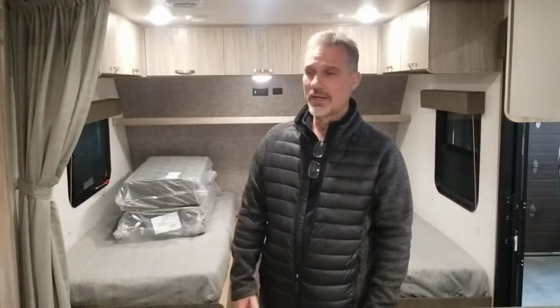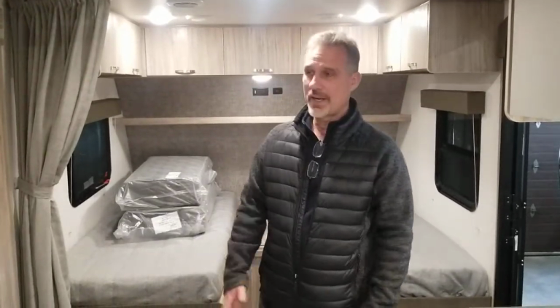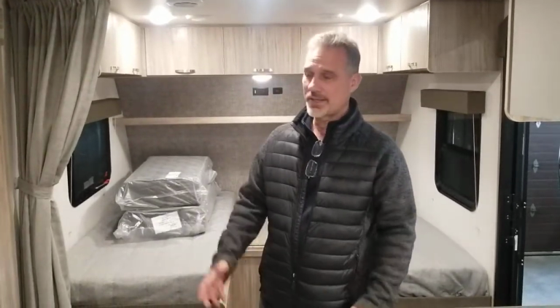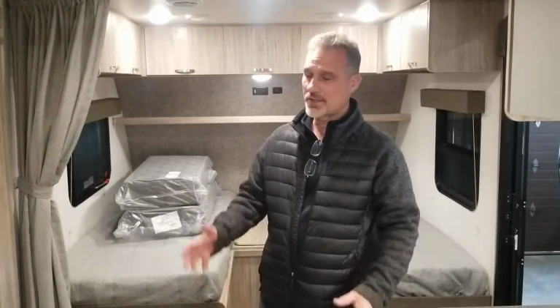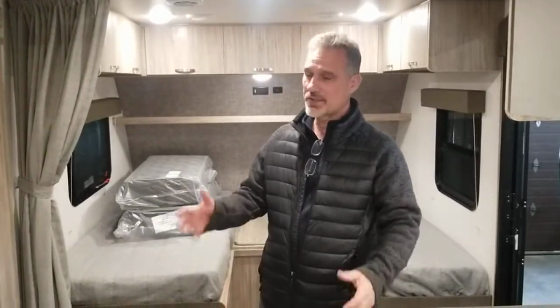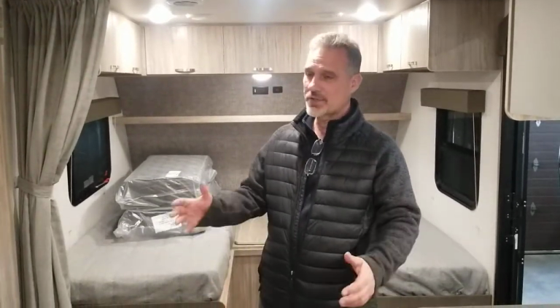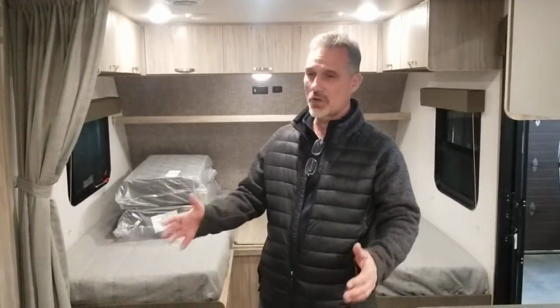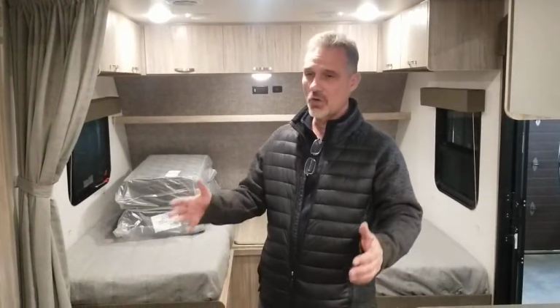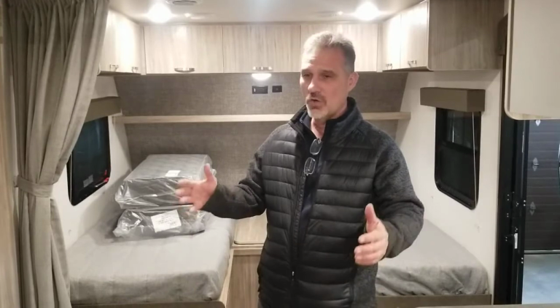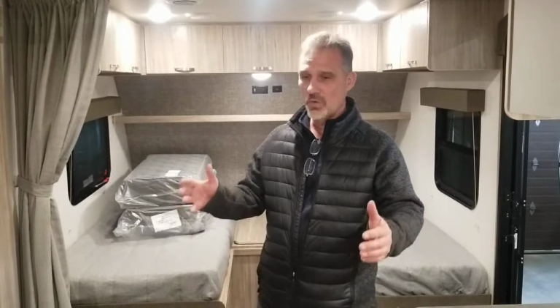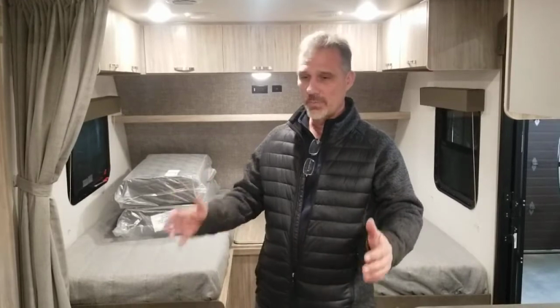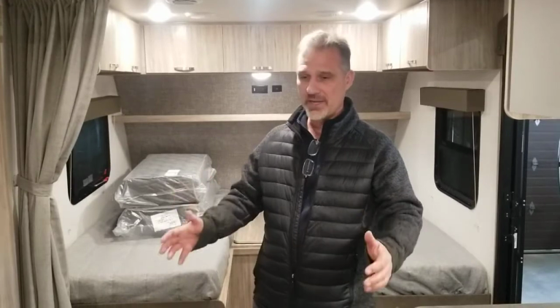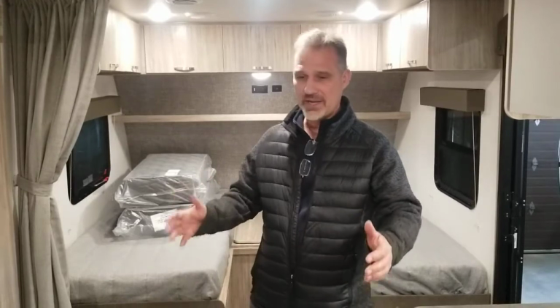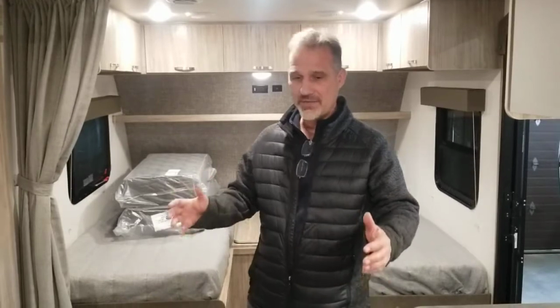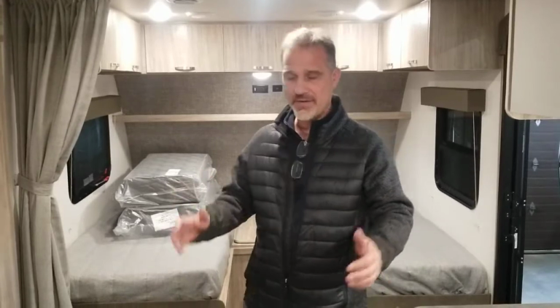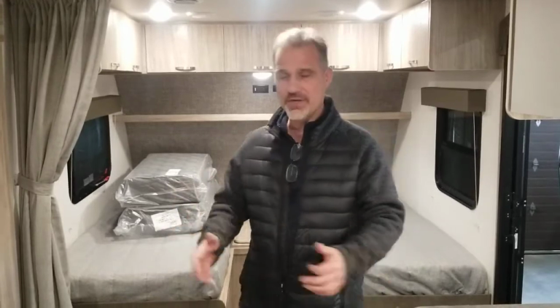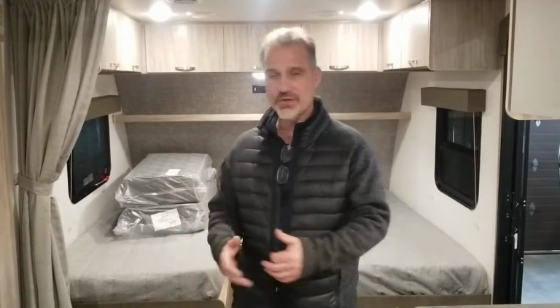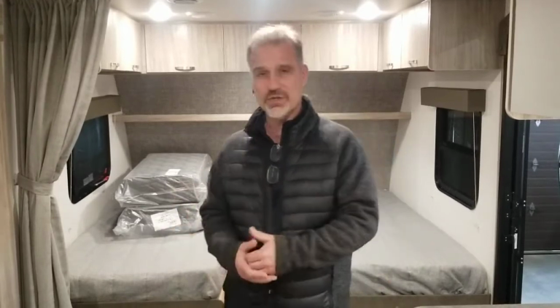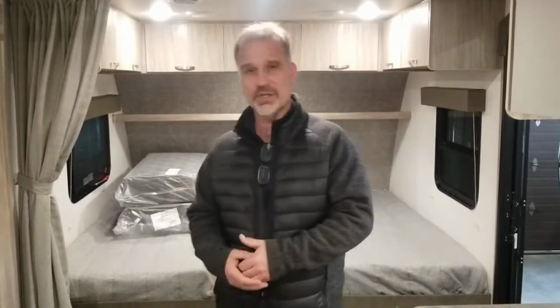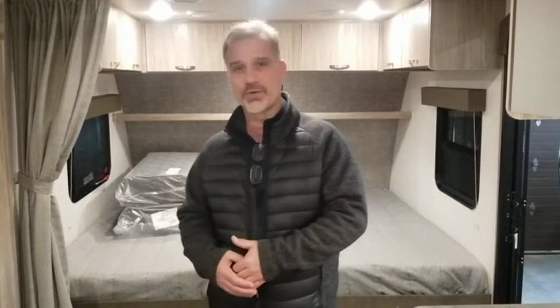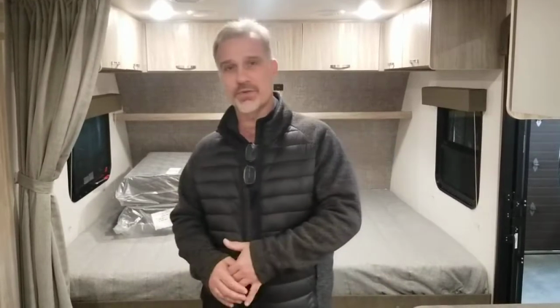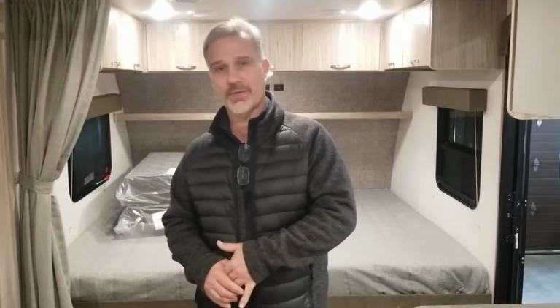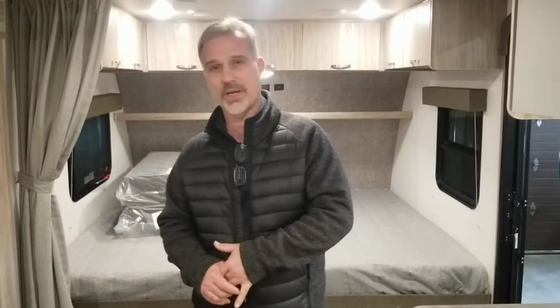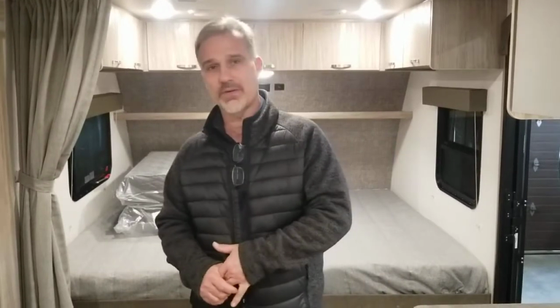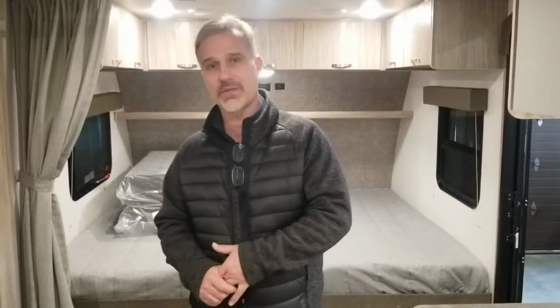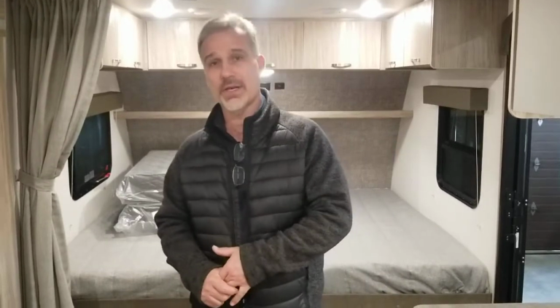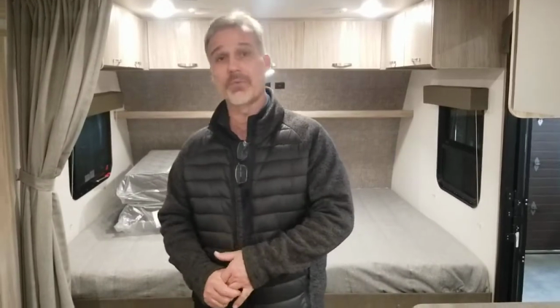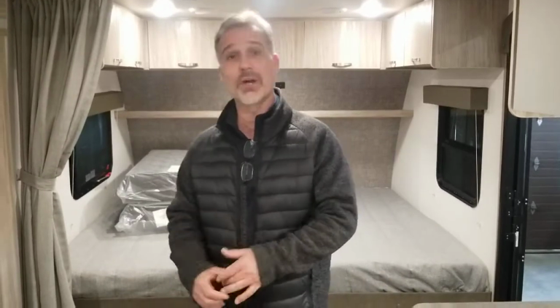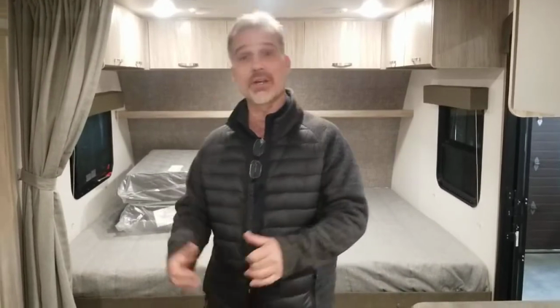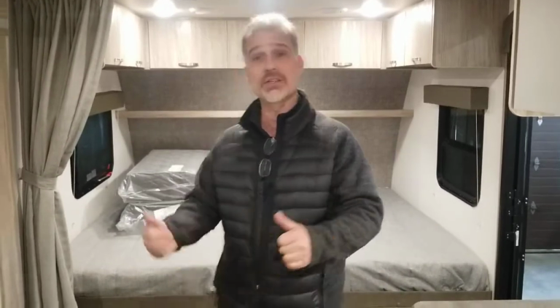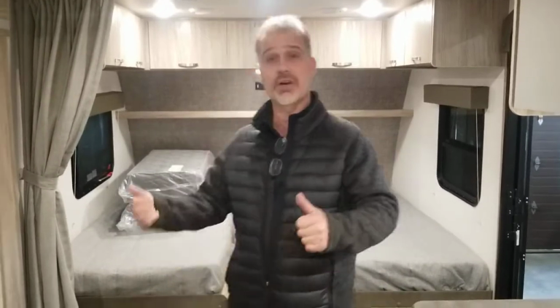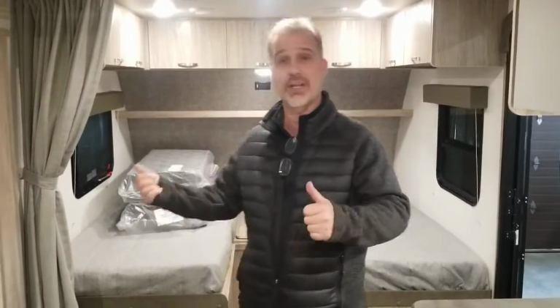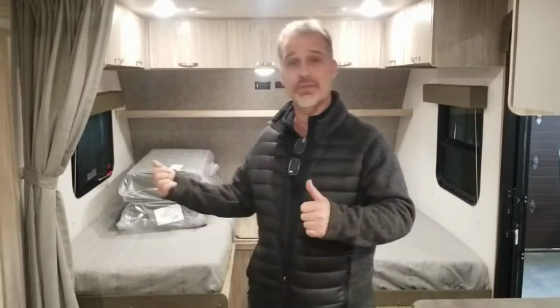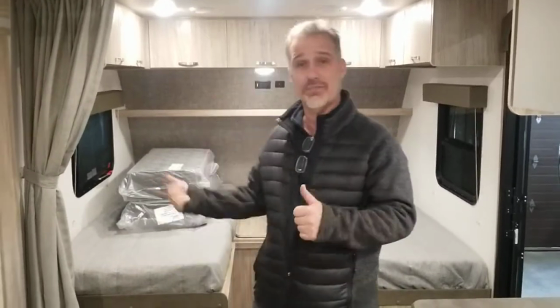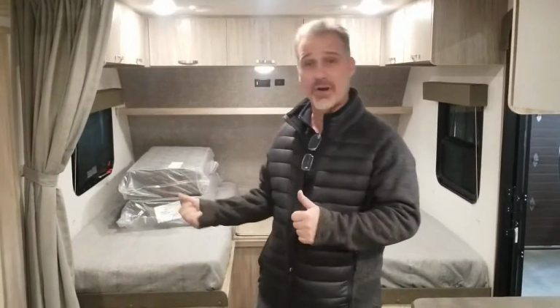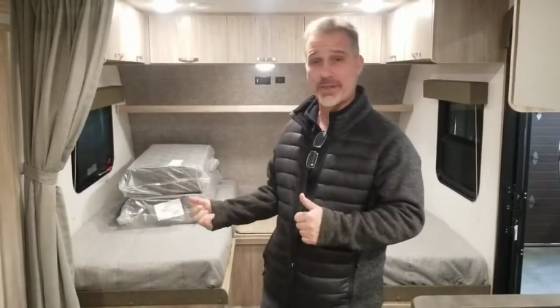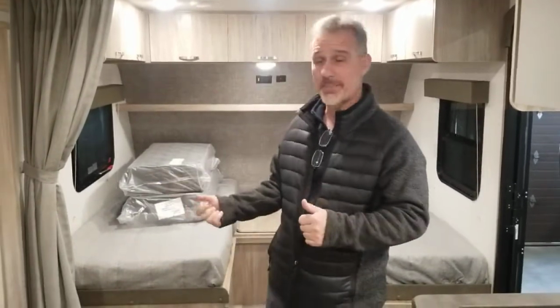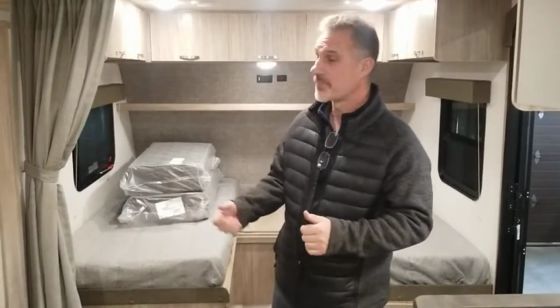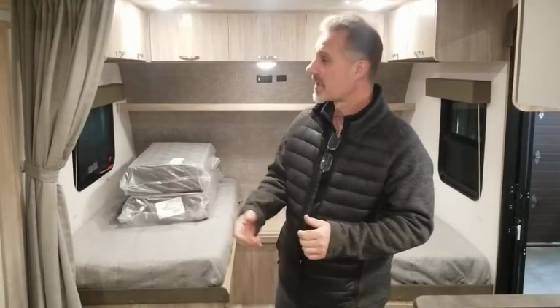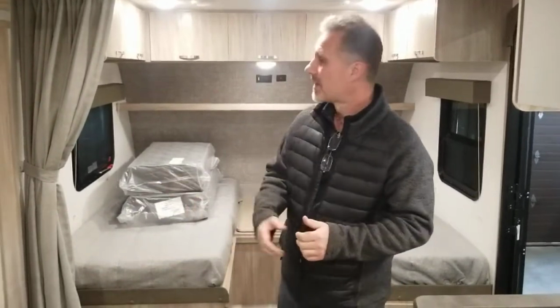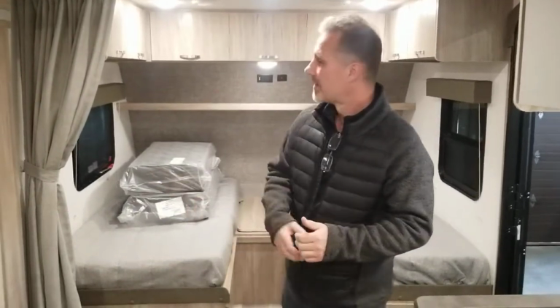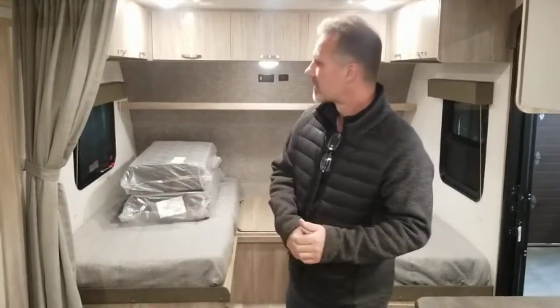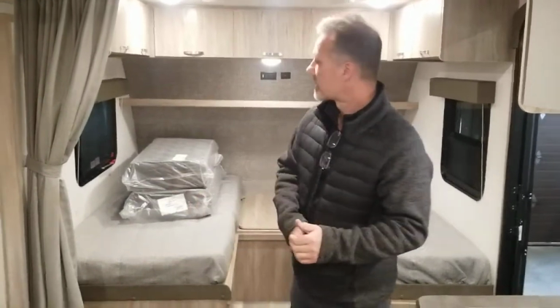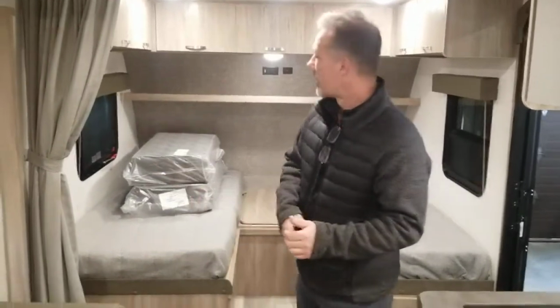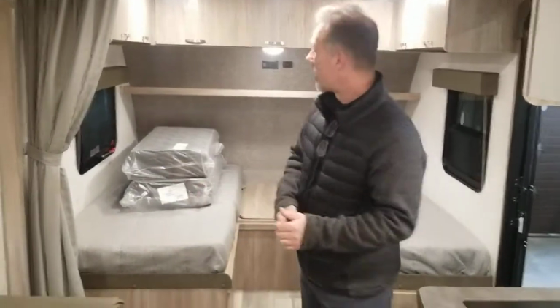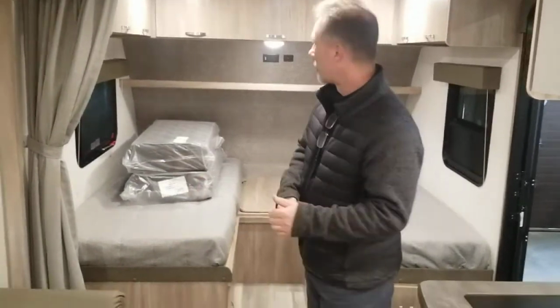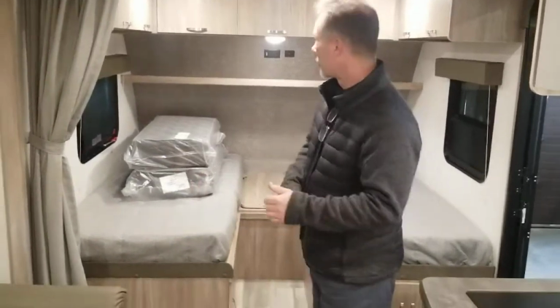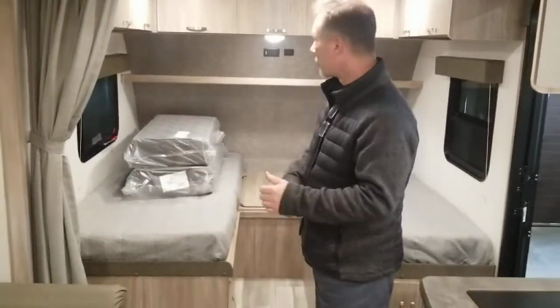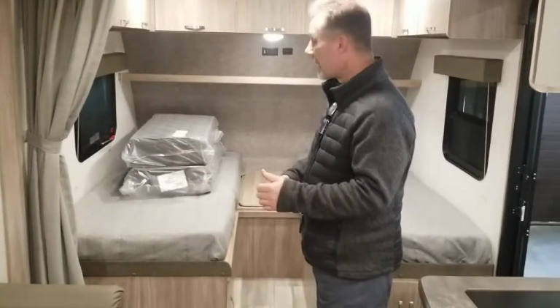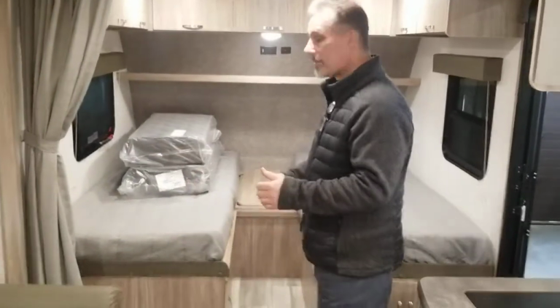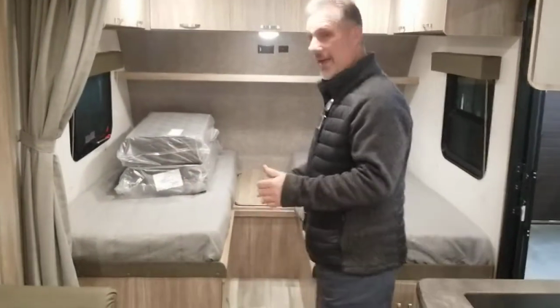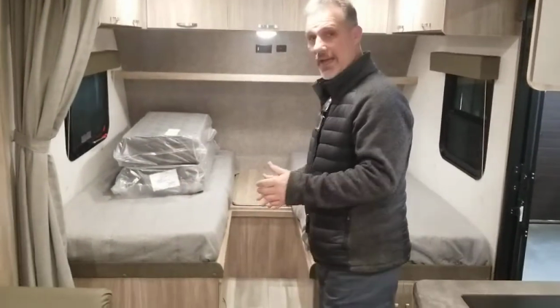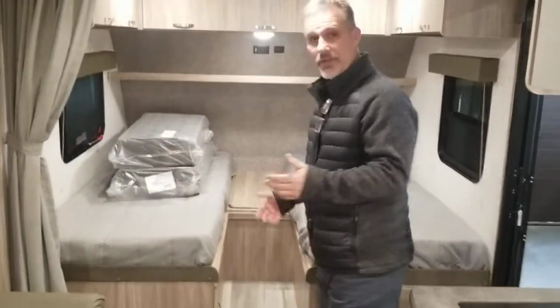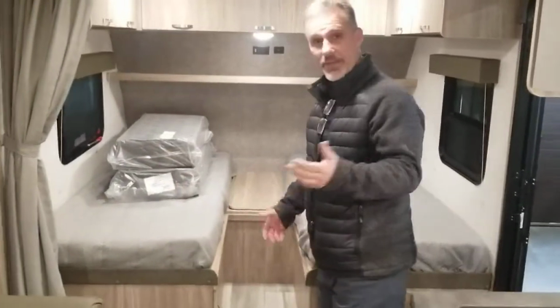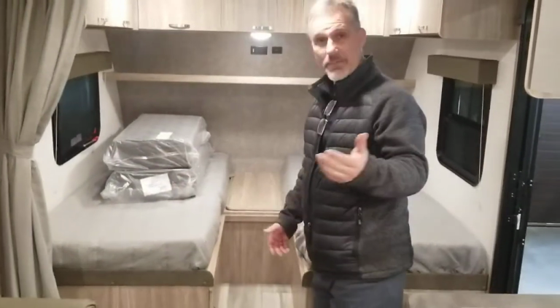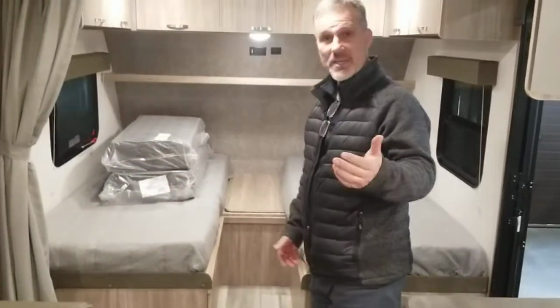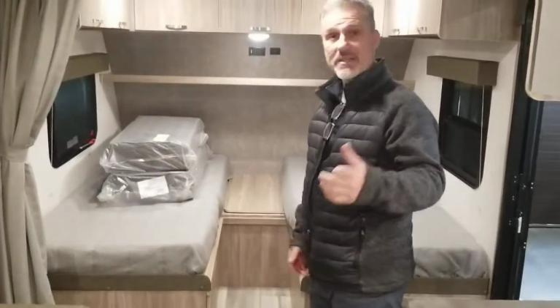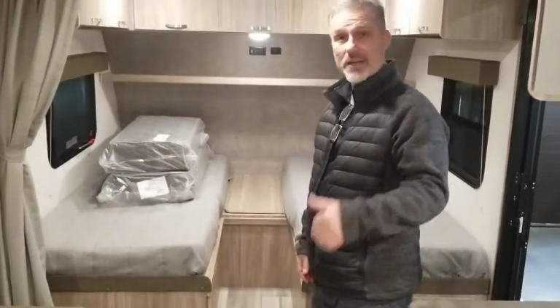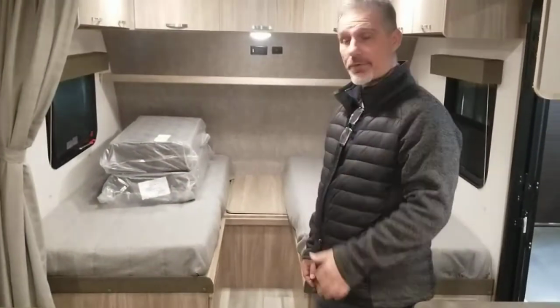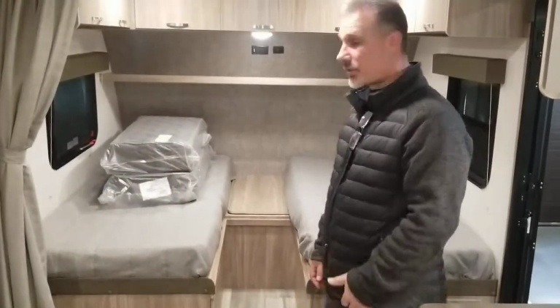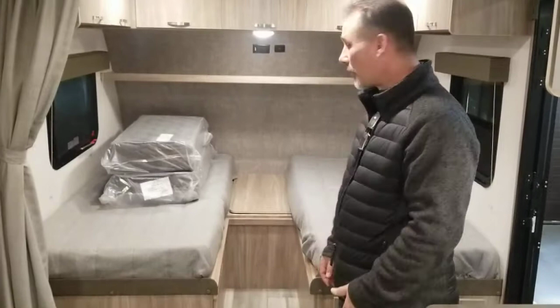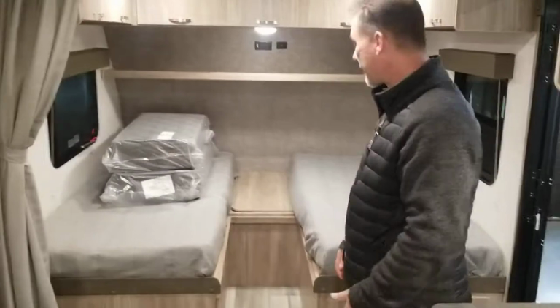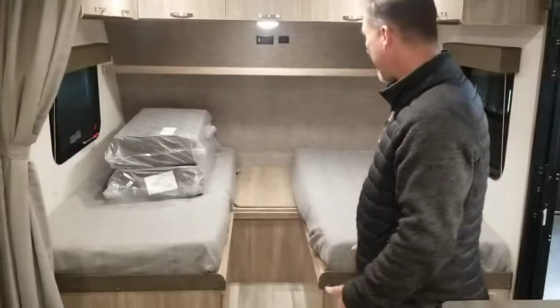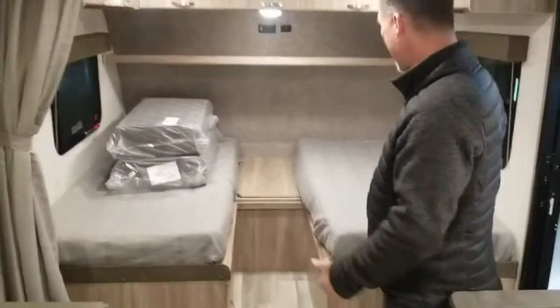There are so many features on this trailer. We're going to start at the front. The twin bed — TB stands for twin bed.